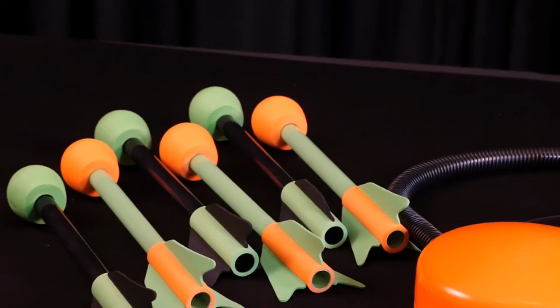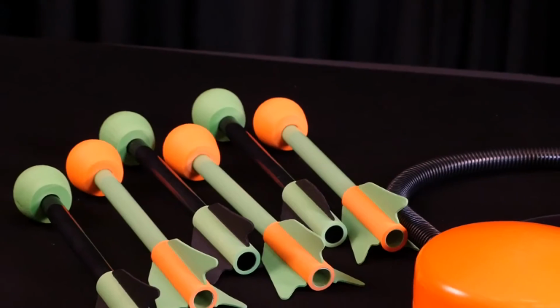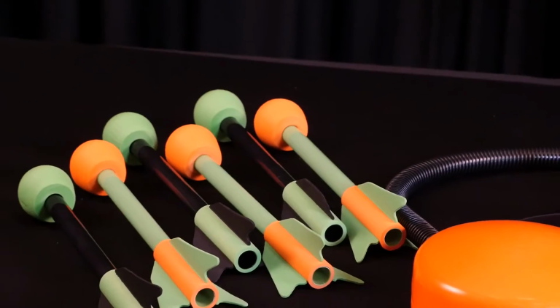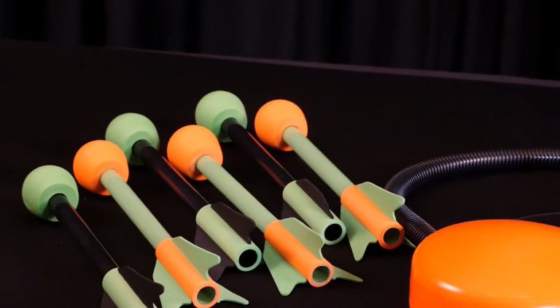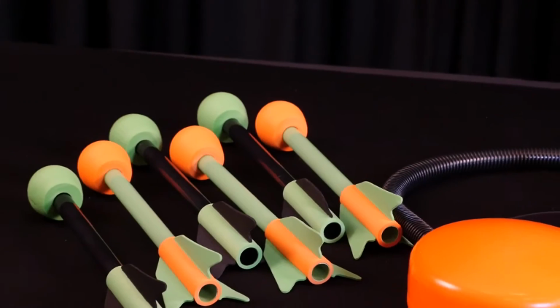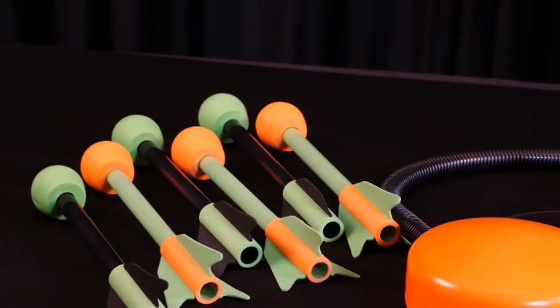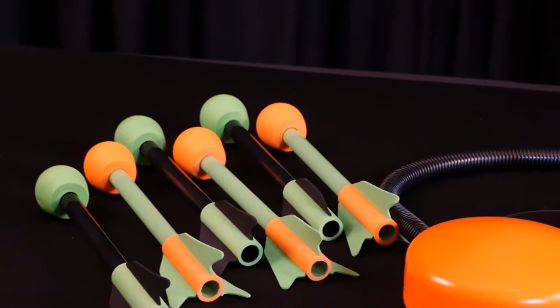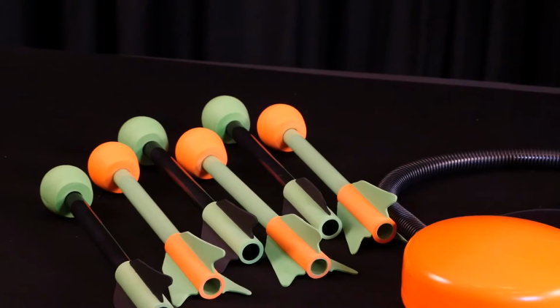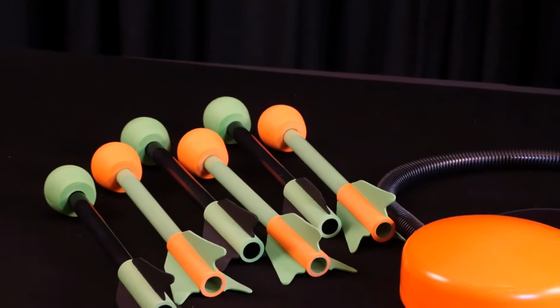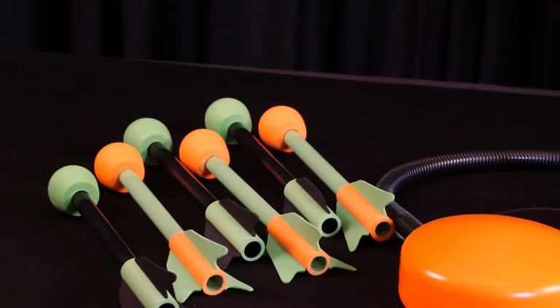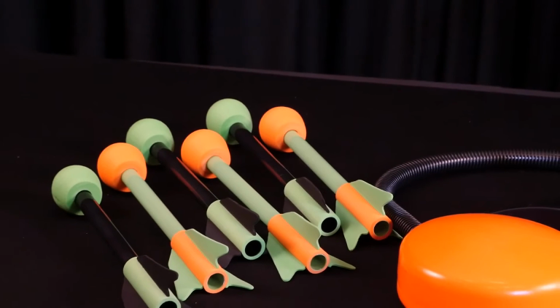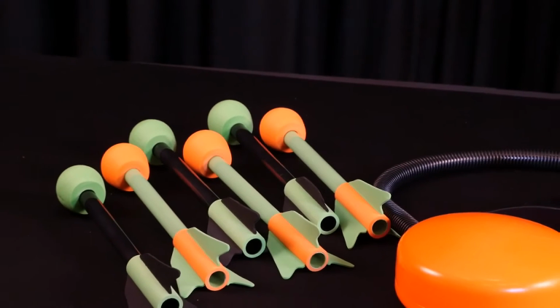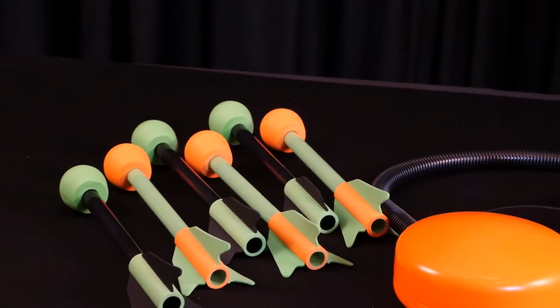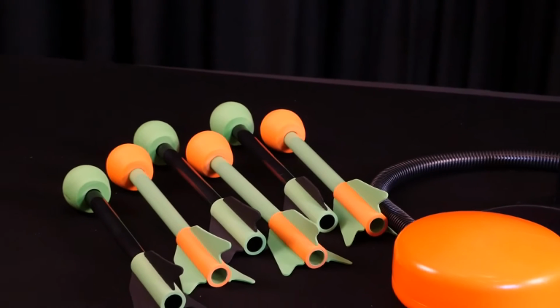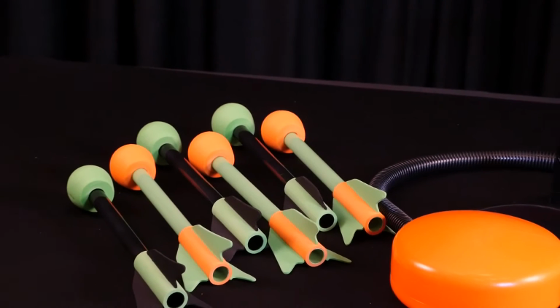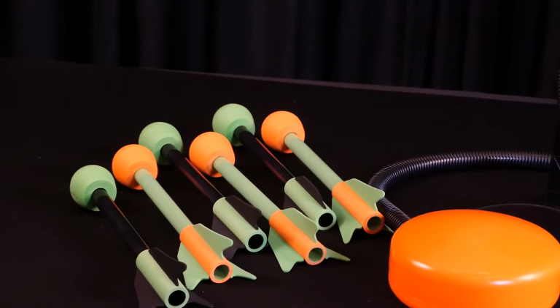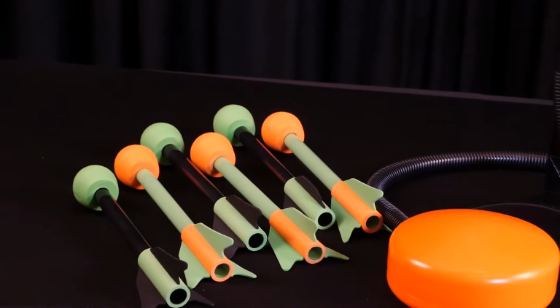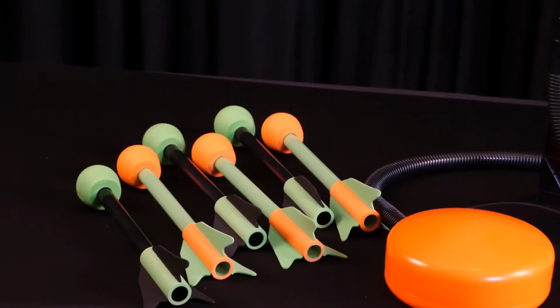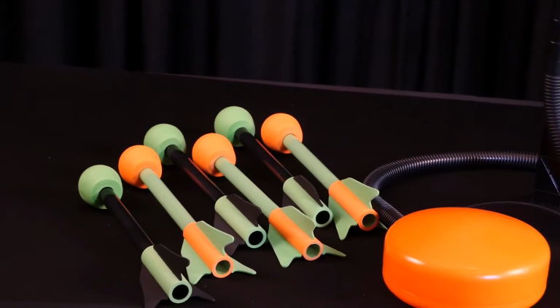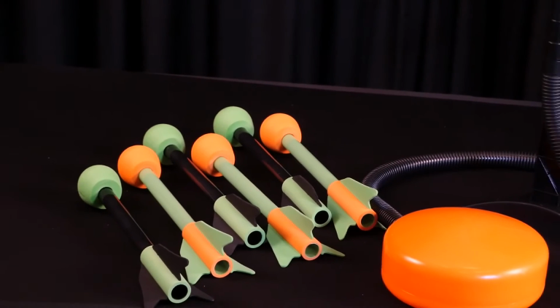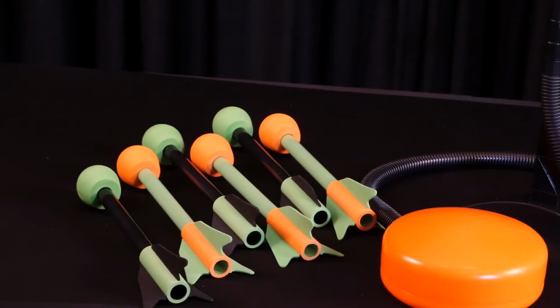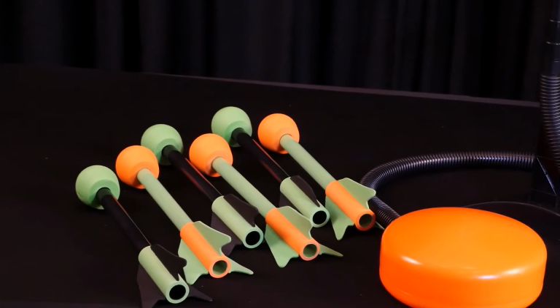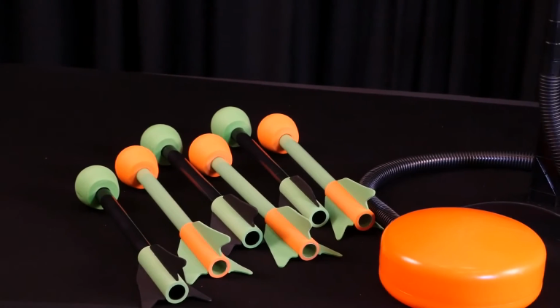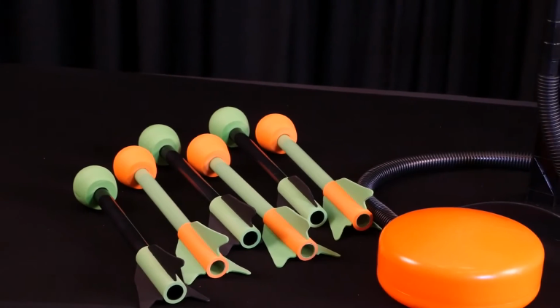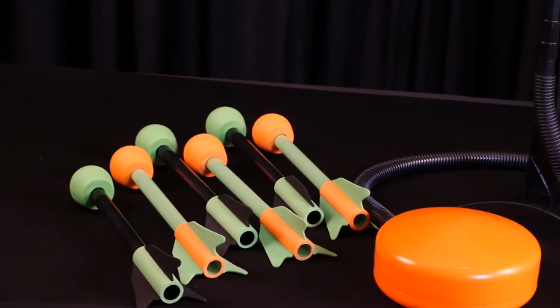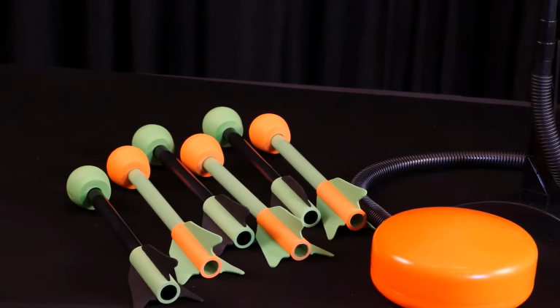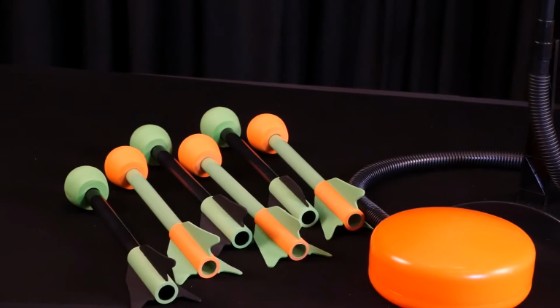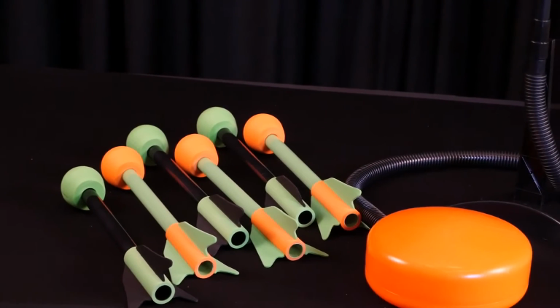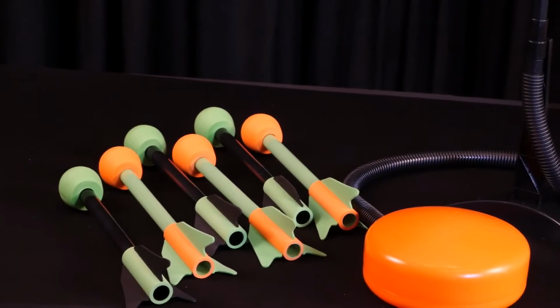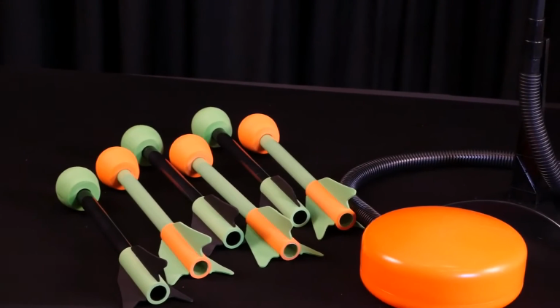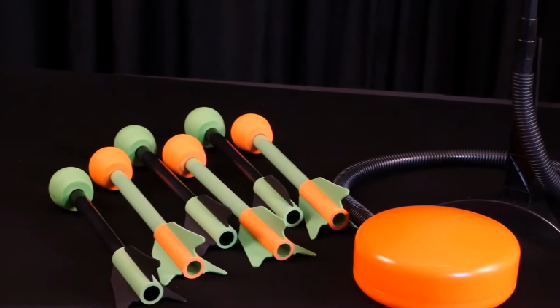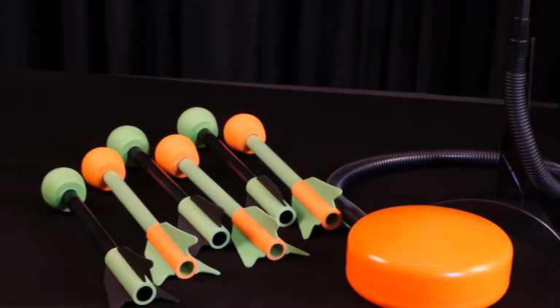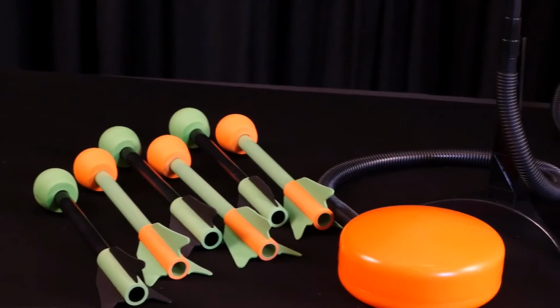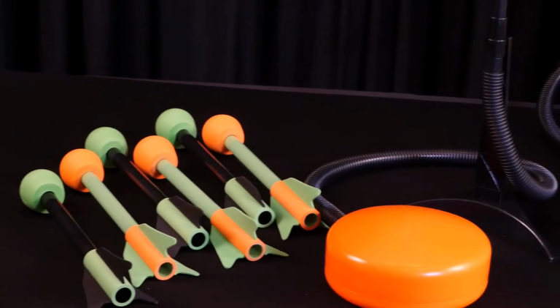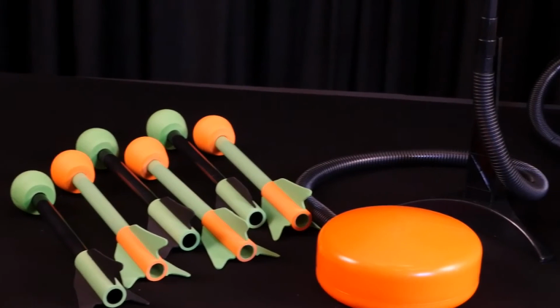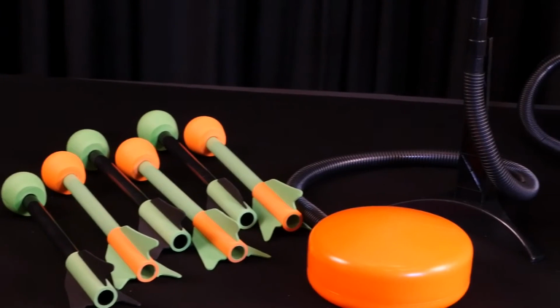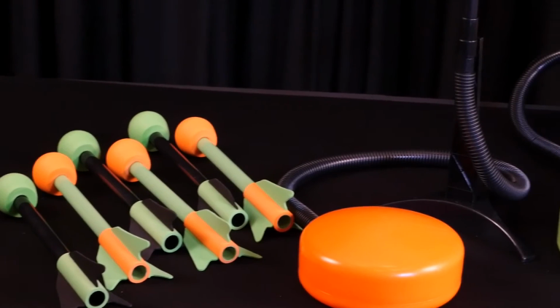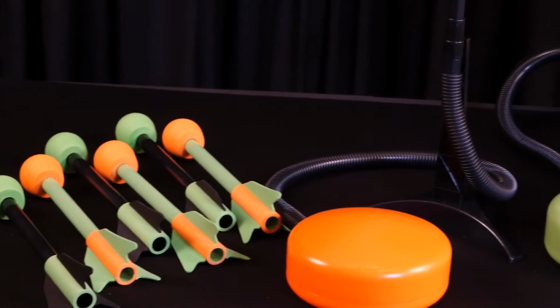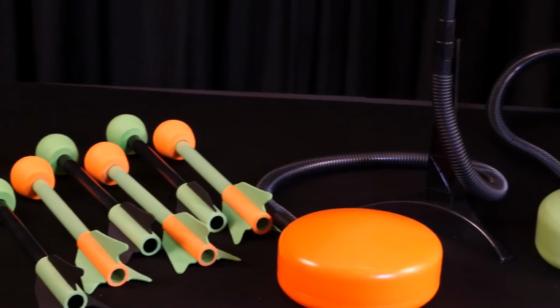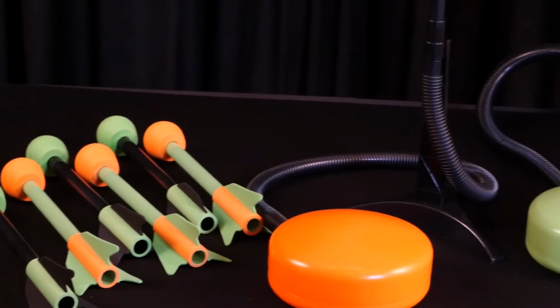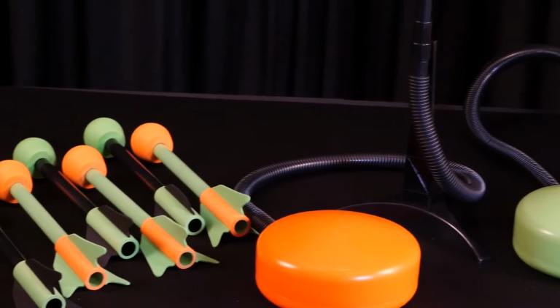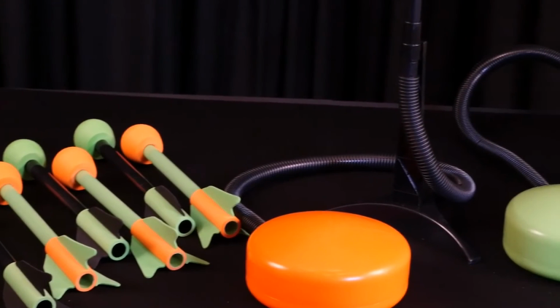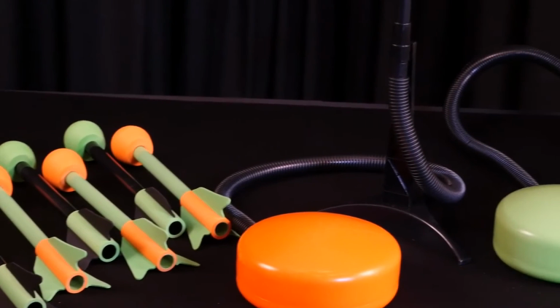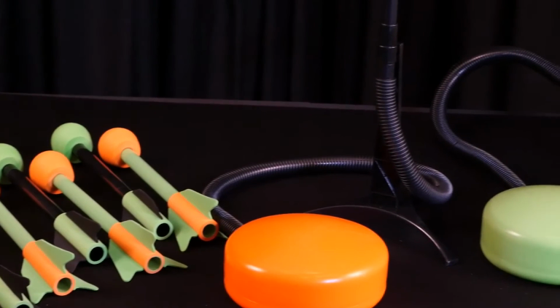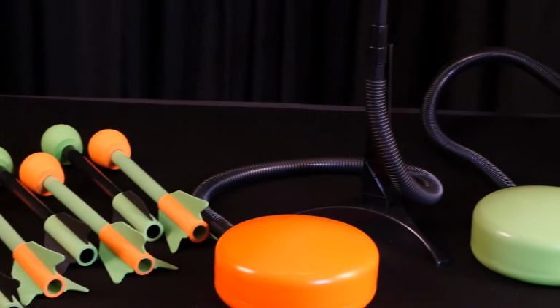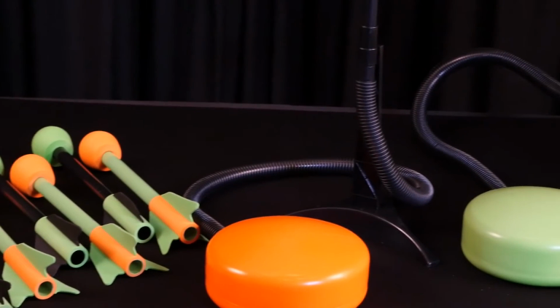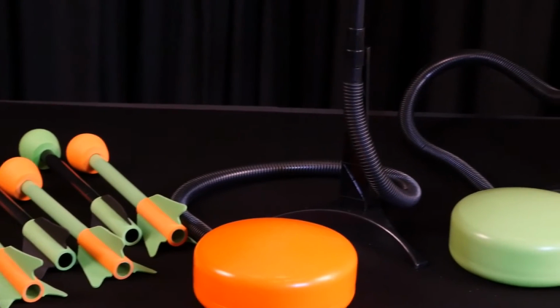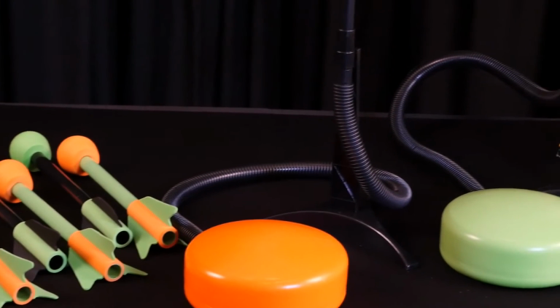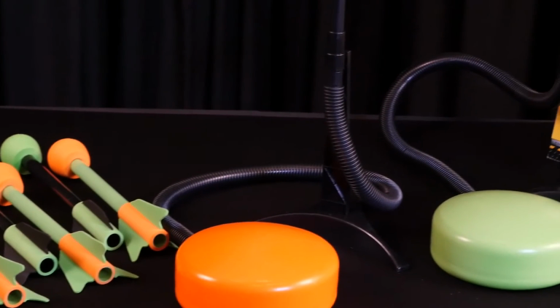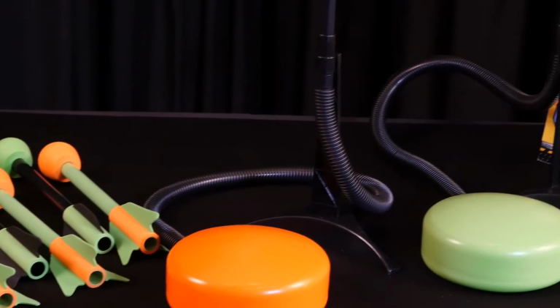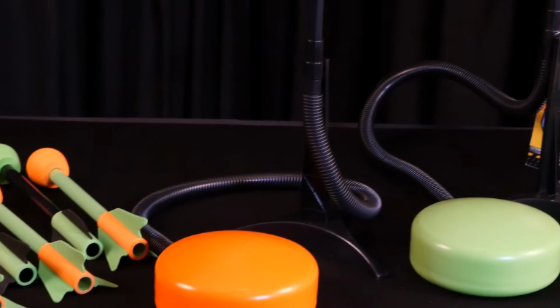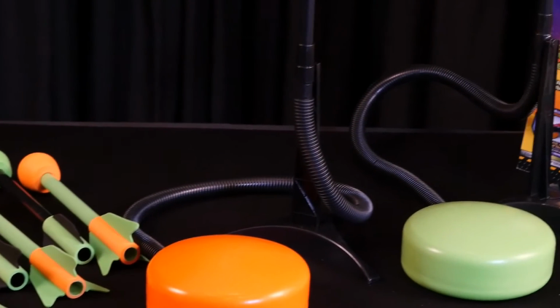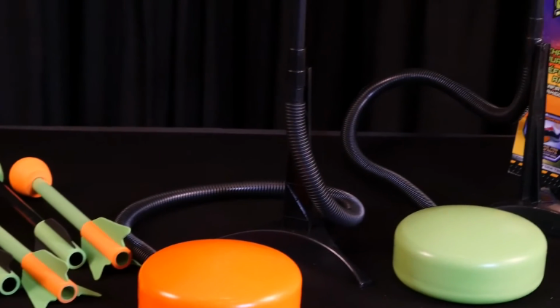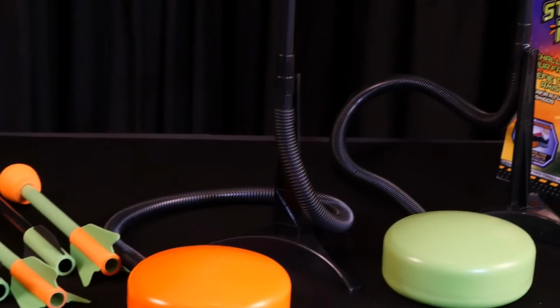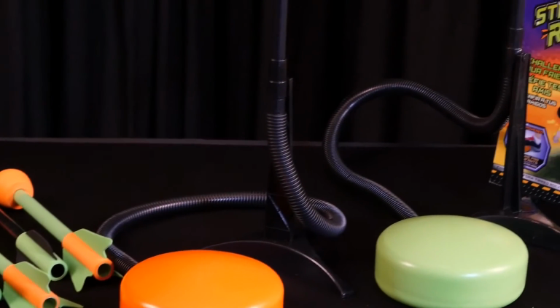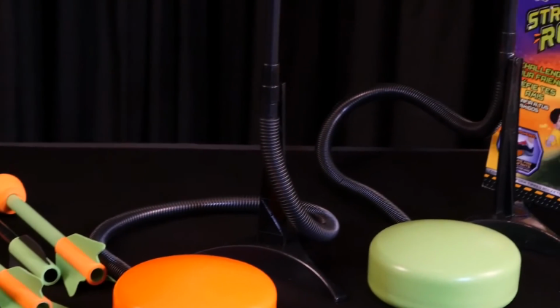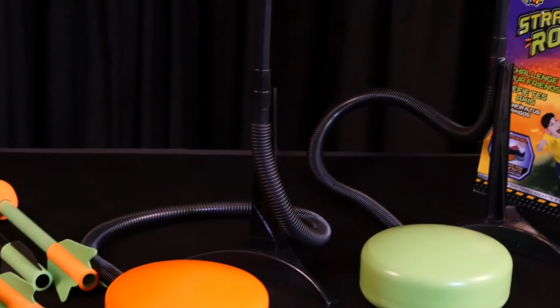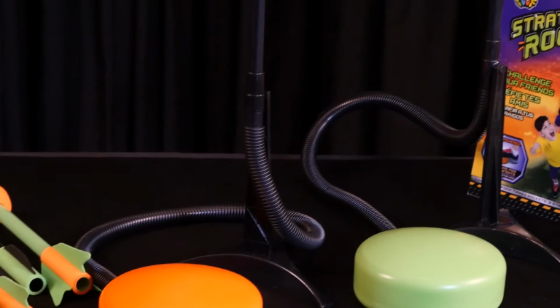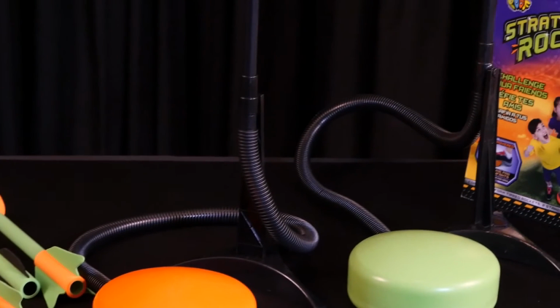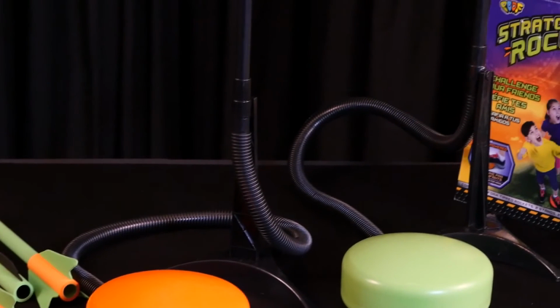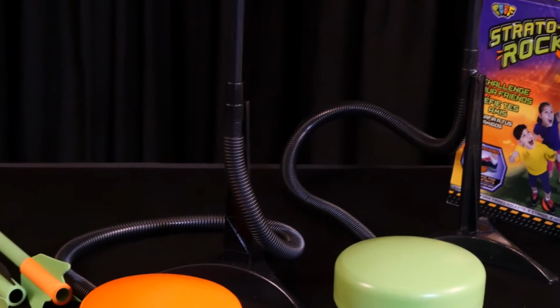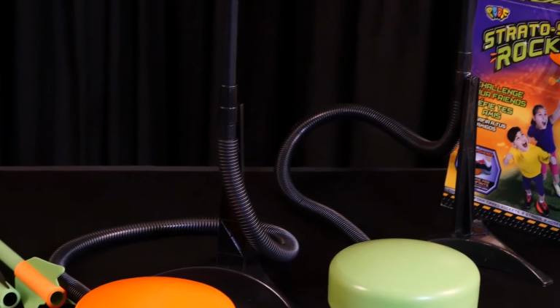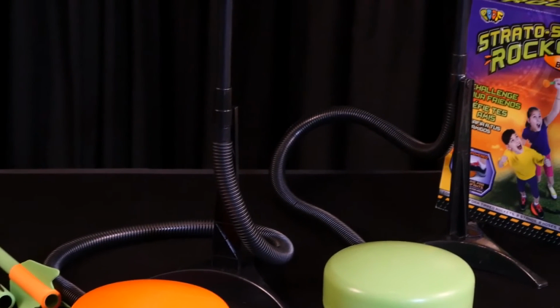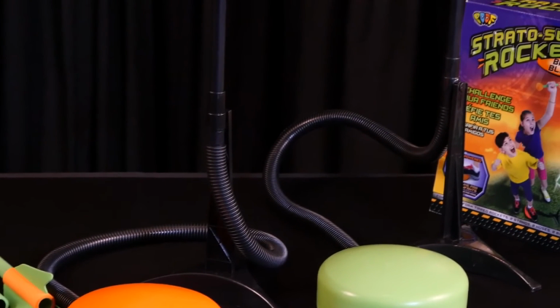The set contains six foam-tipped rockets, two launching docks, two air hoses, and two blast chambers.